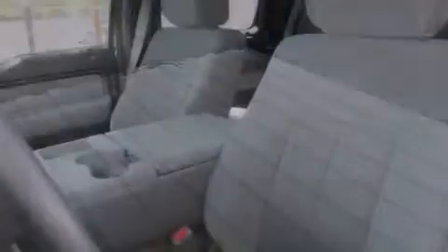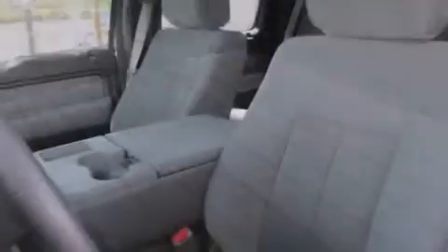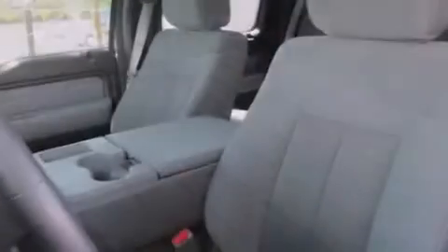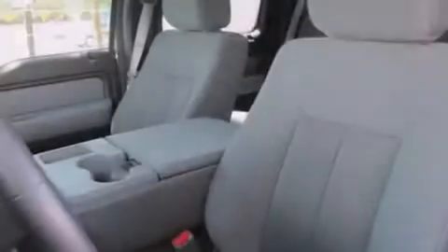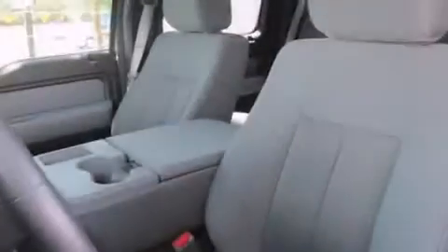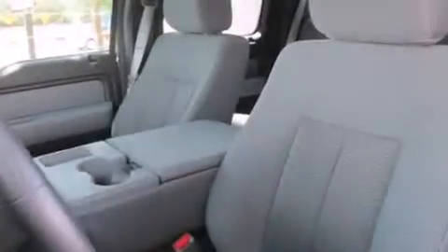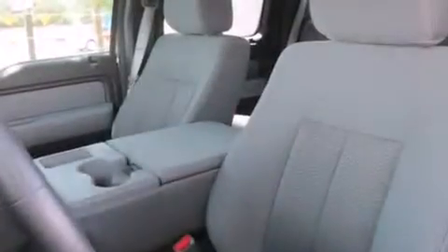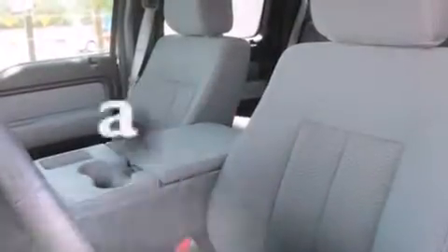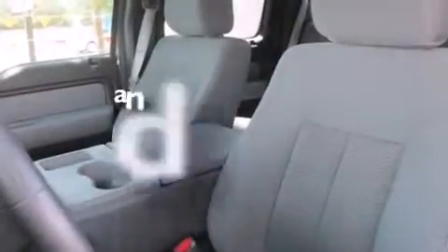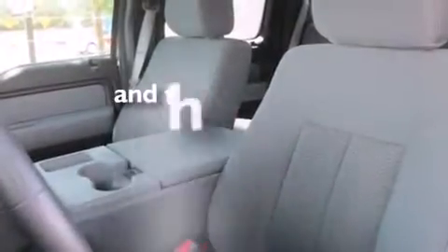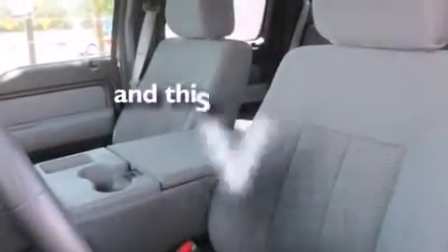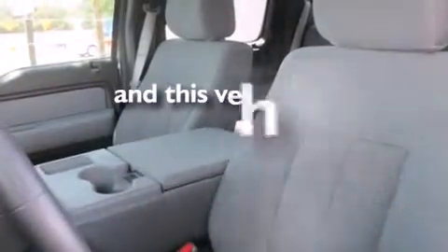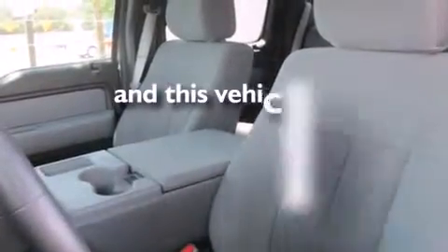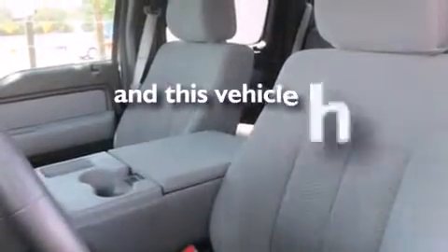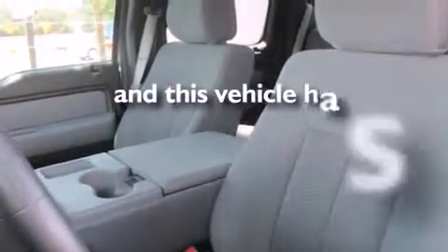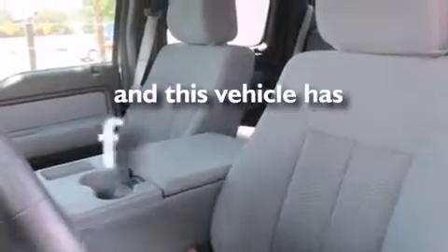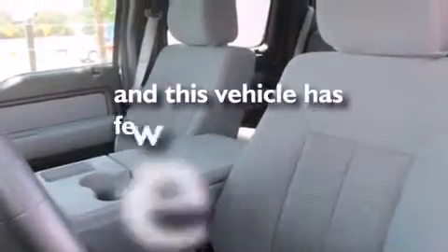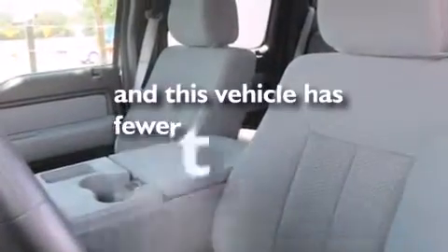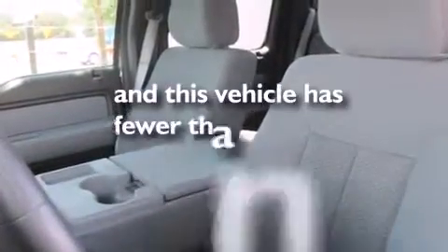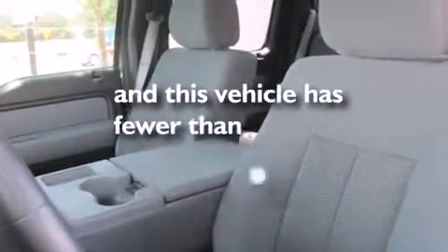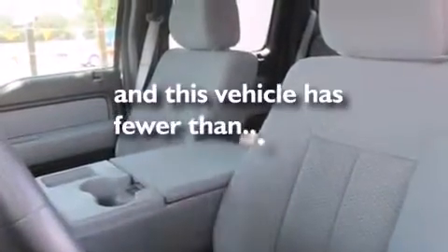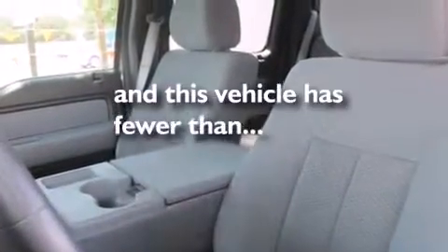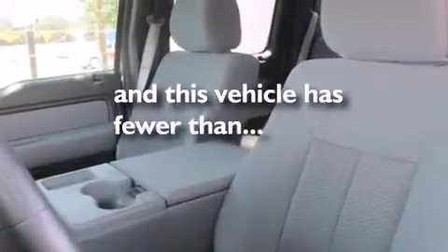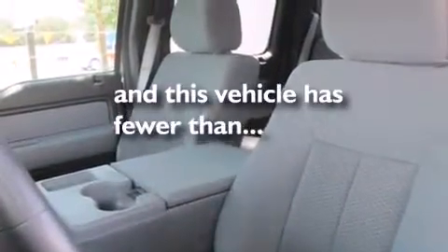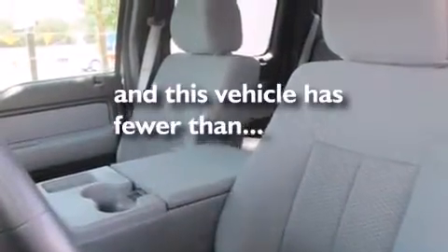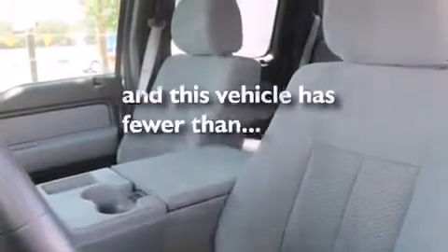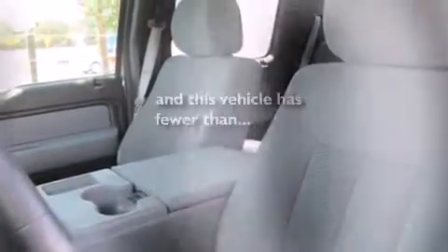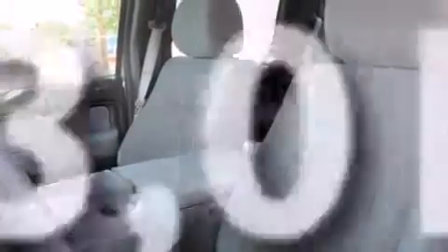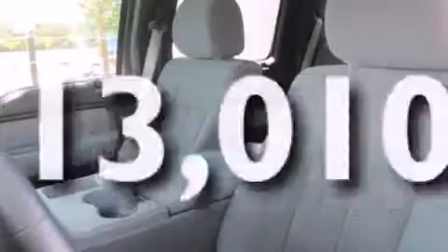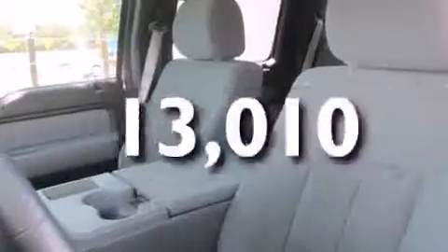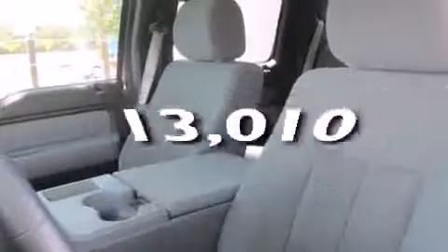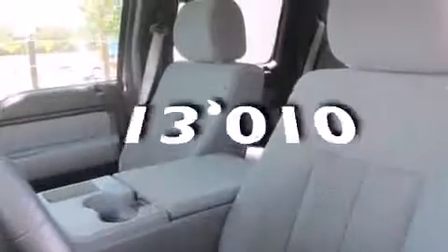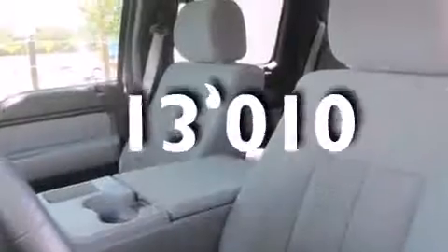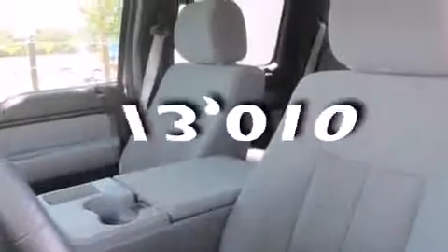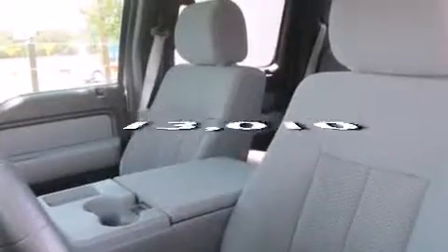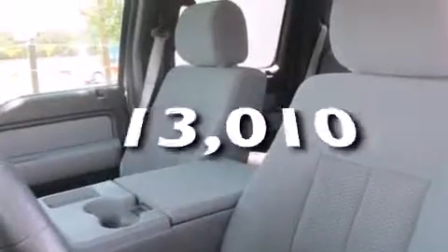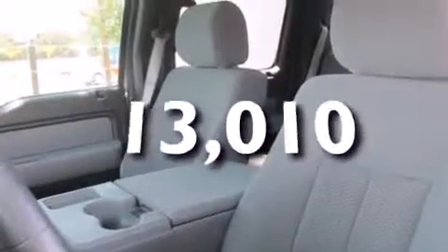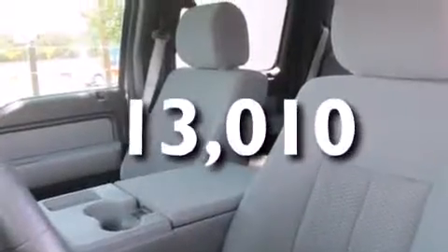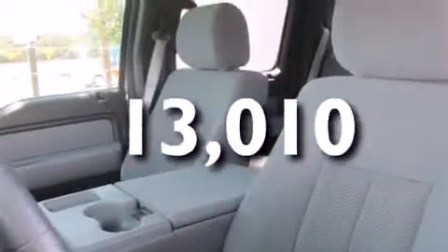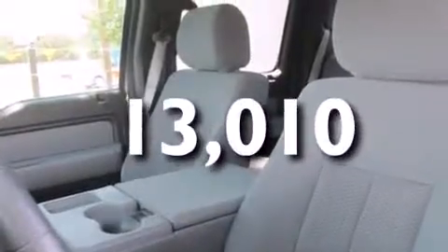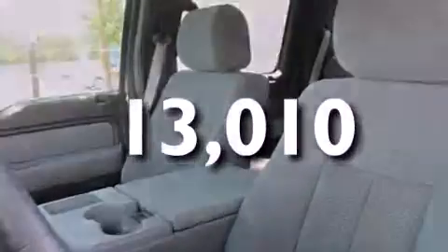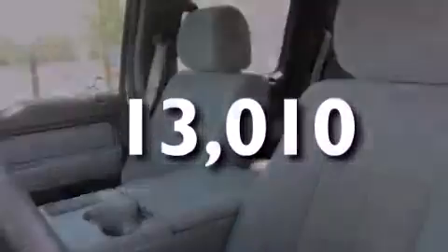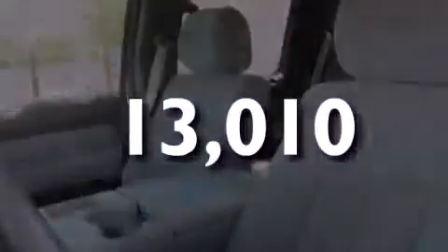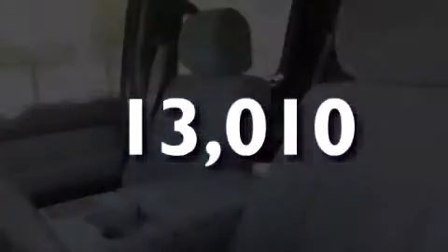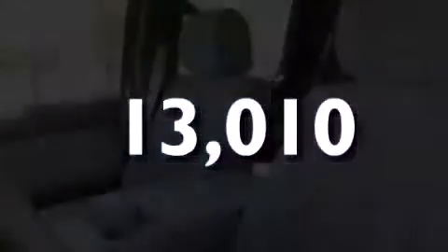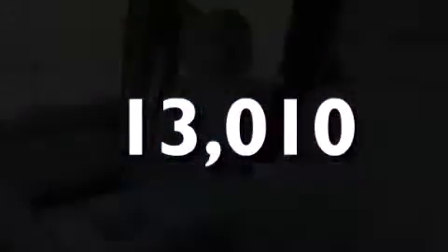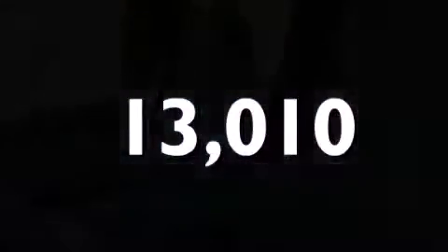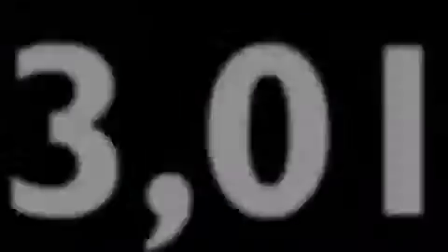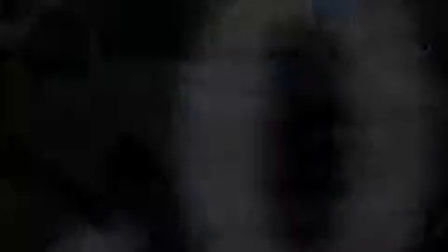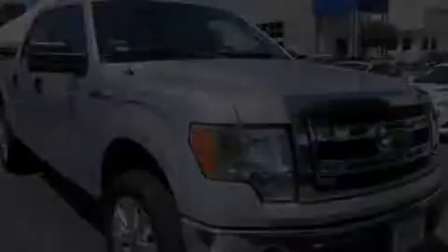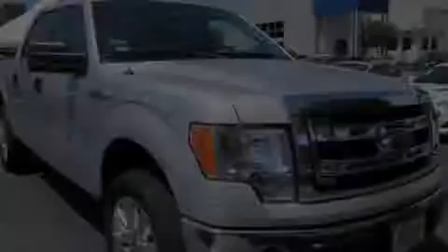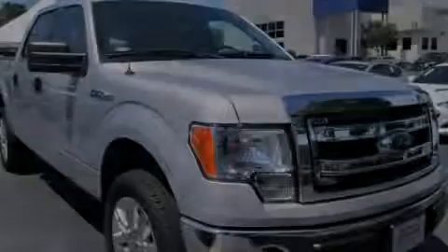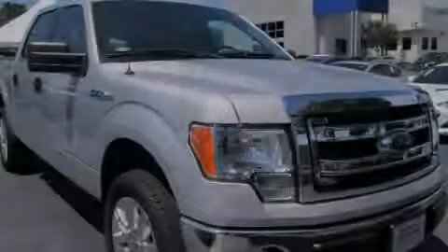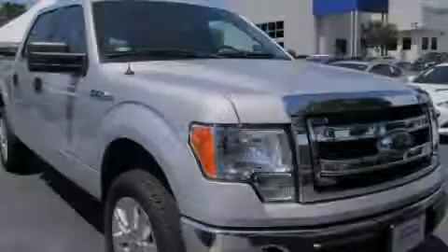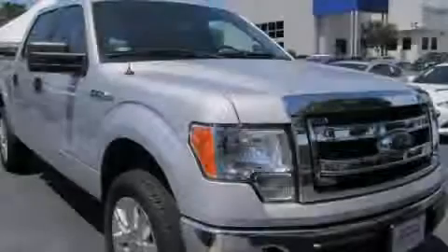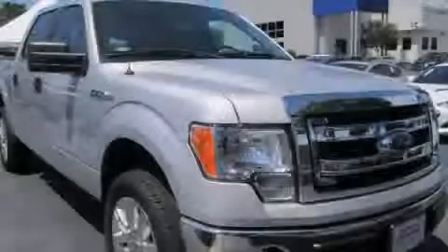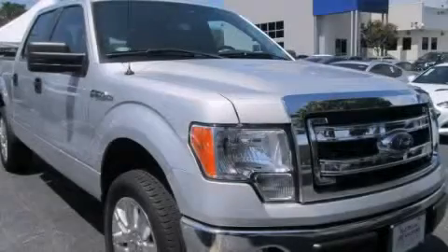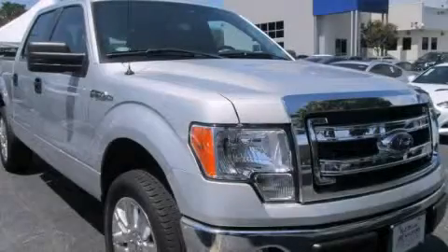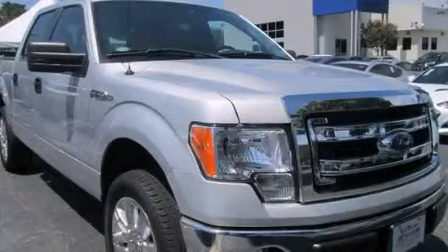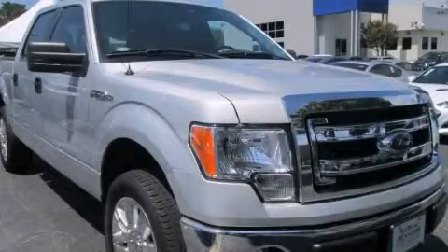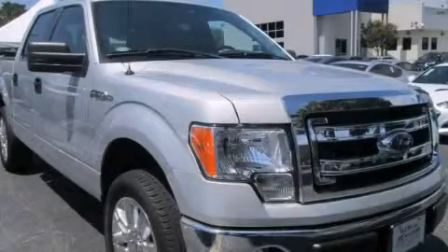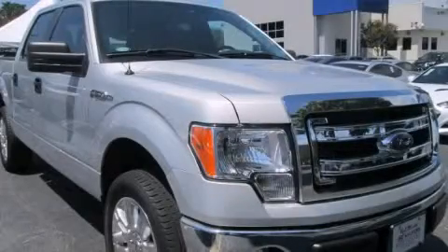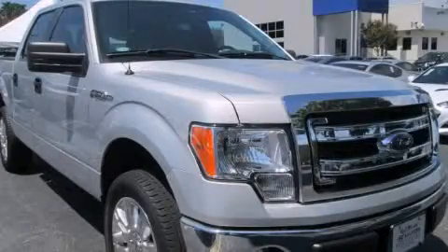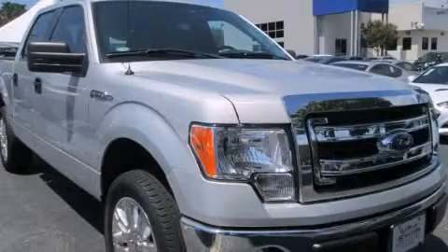This vehicle has fewer than 14,000 miles on the odometer. Stop by today and test drive this vehicle for yourself.